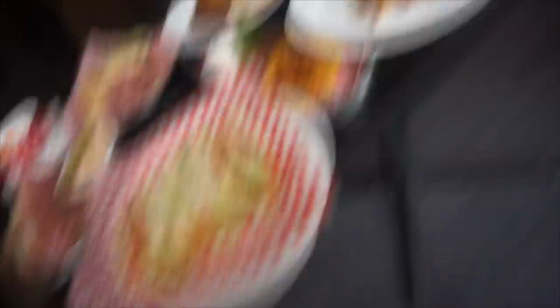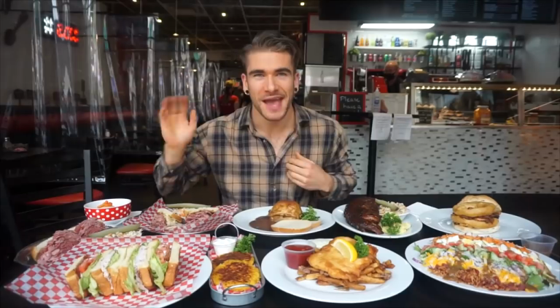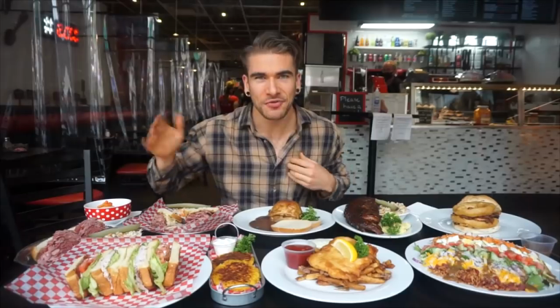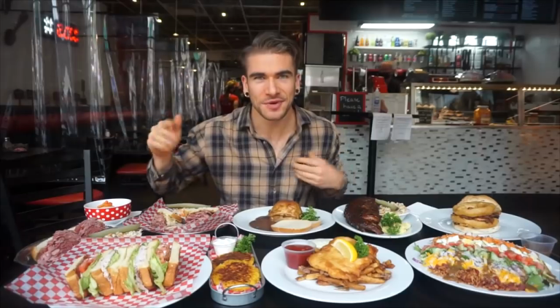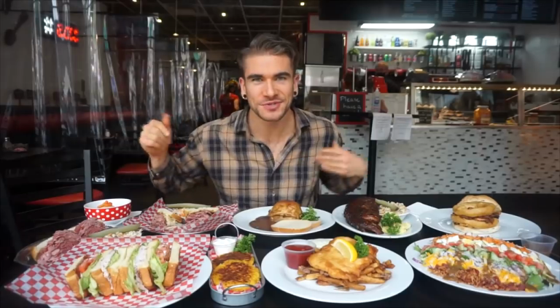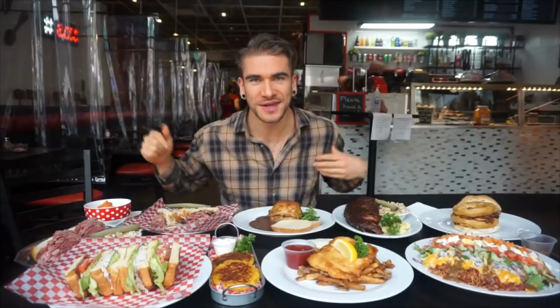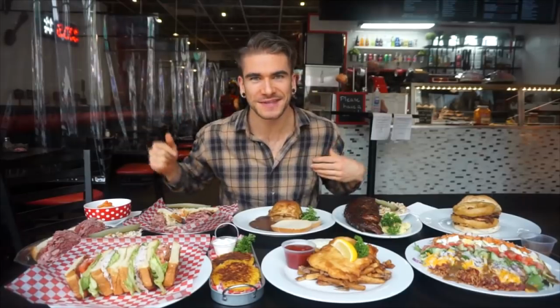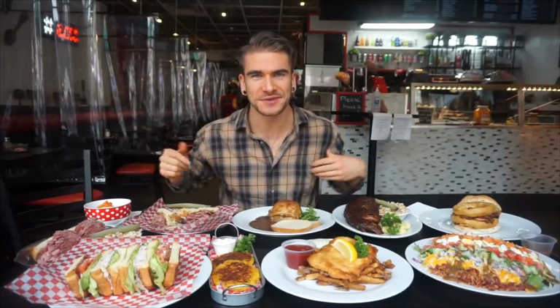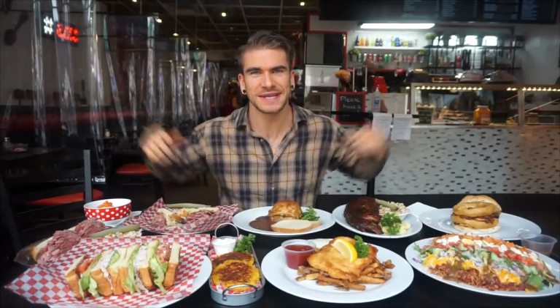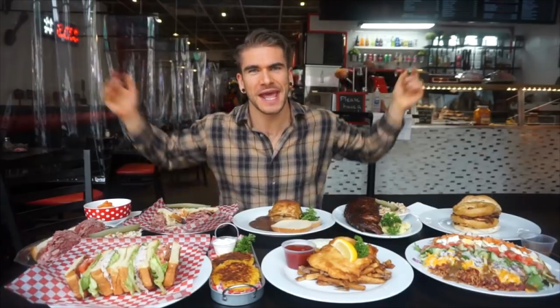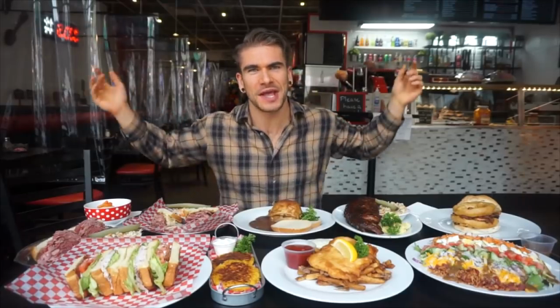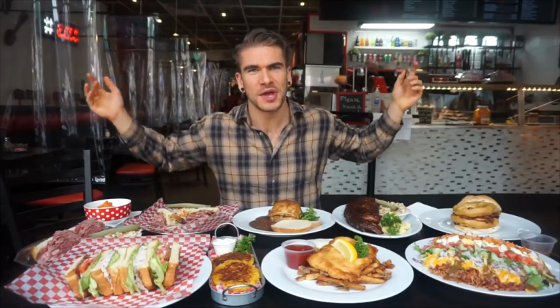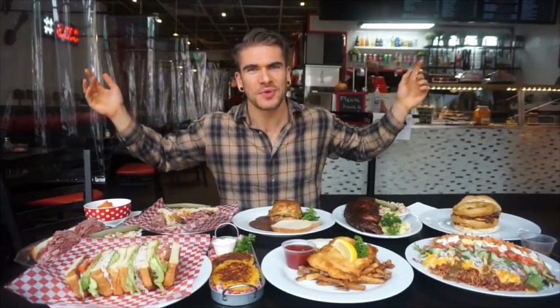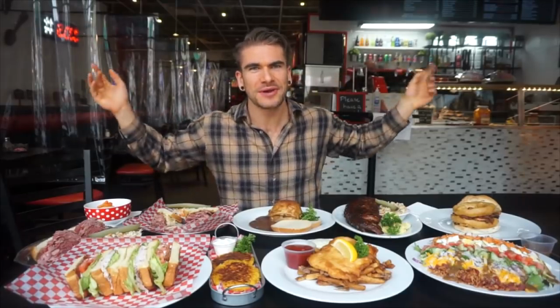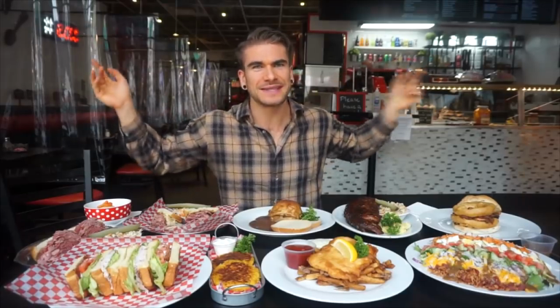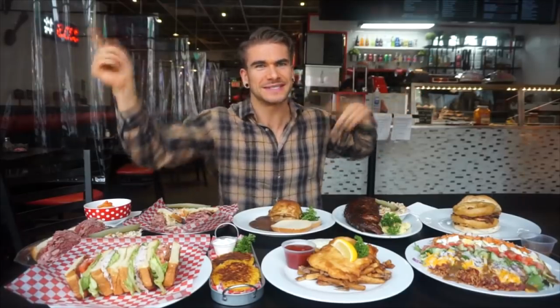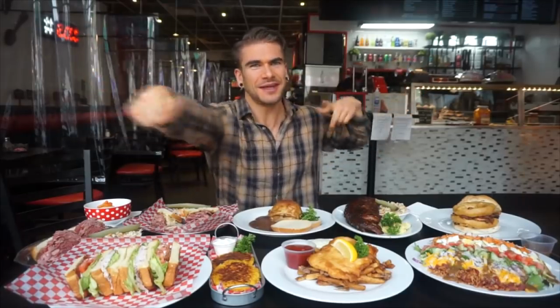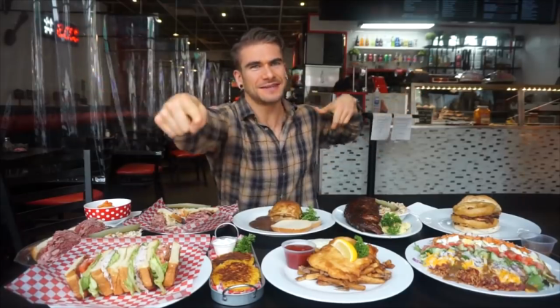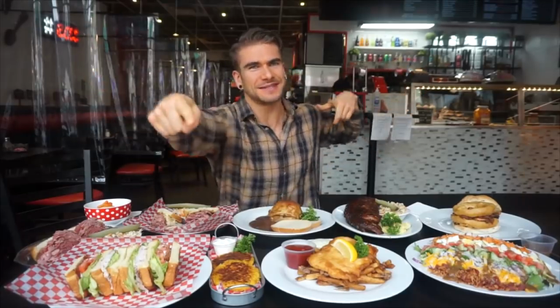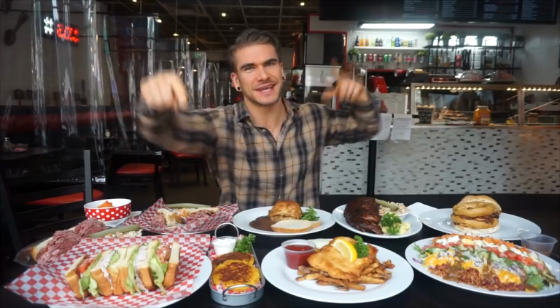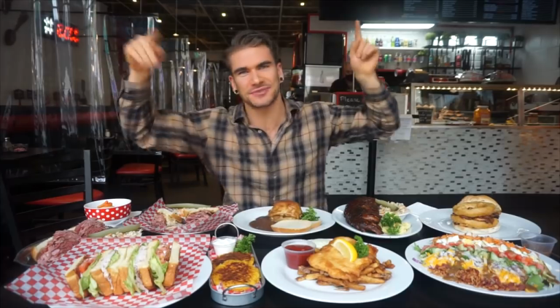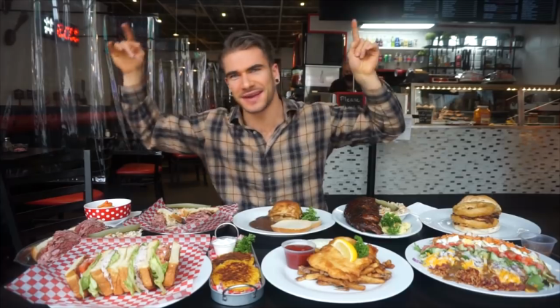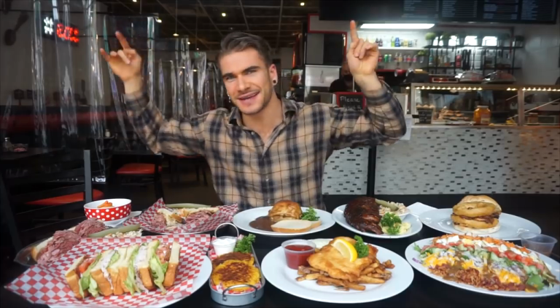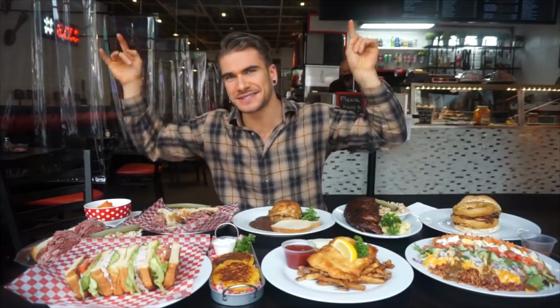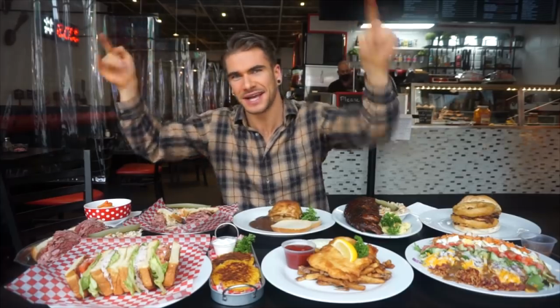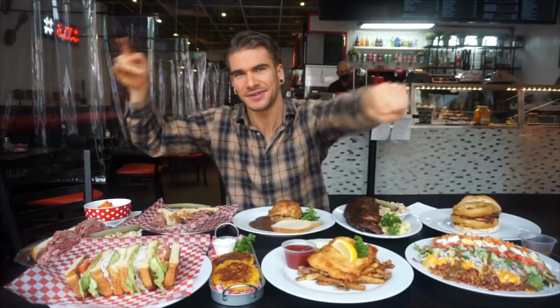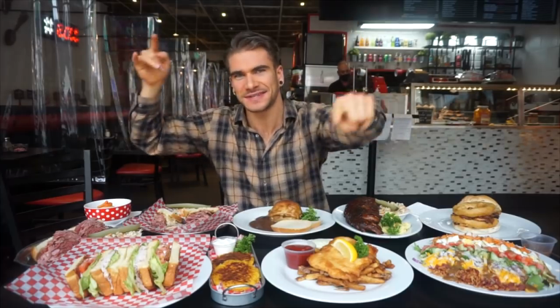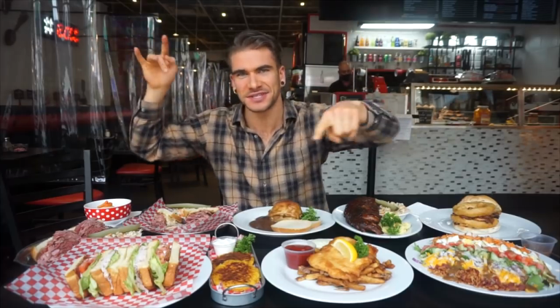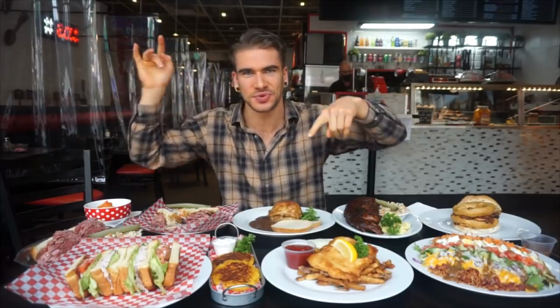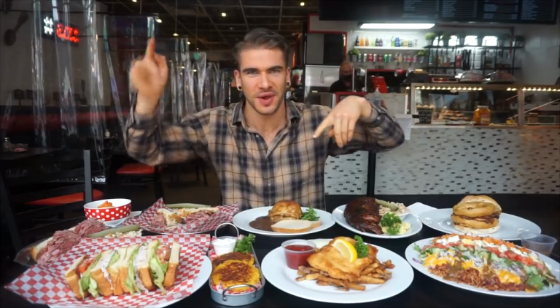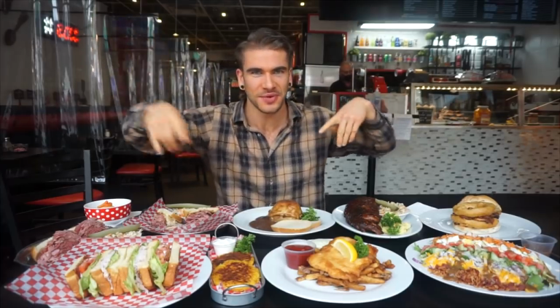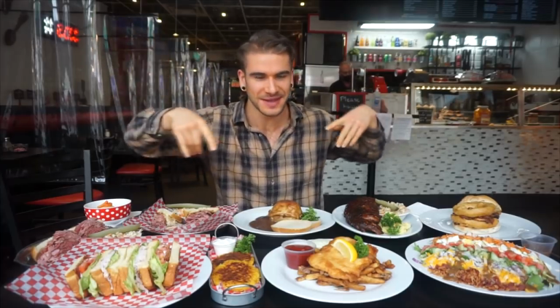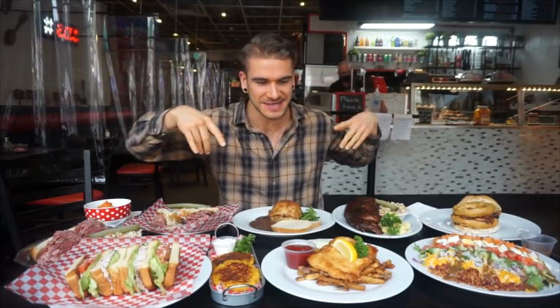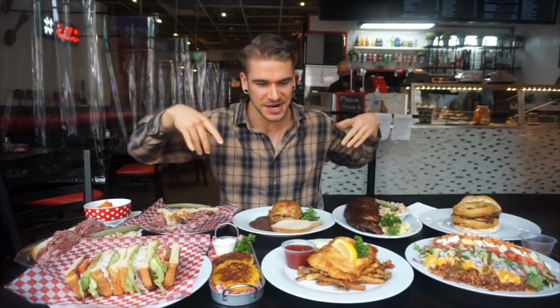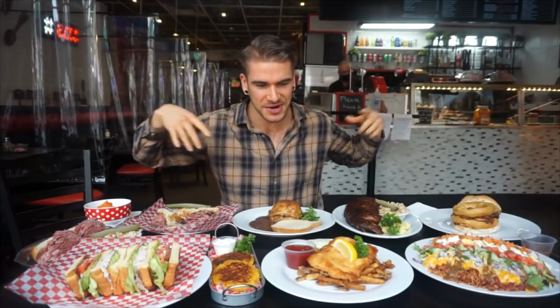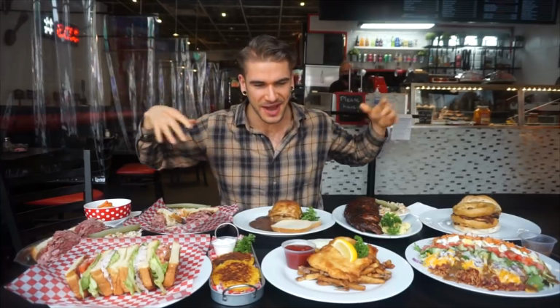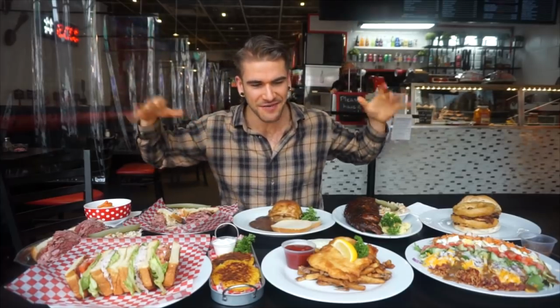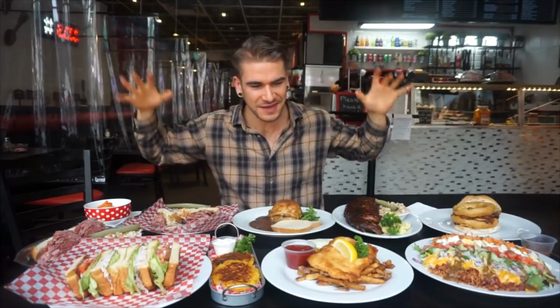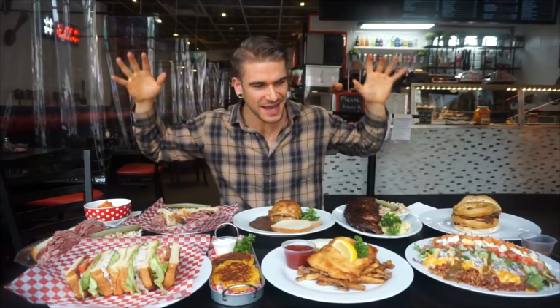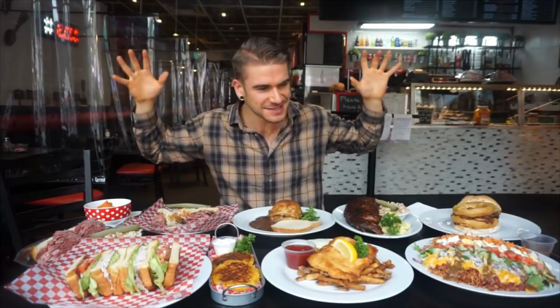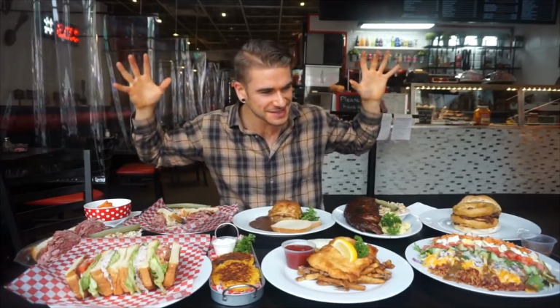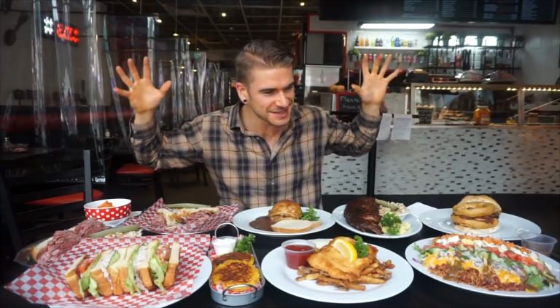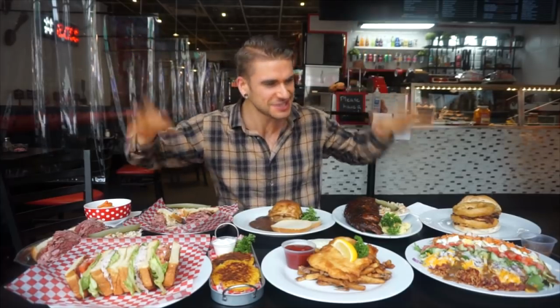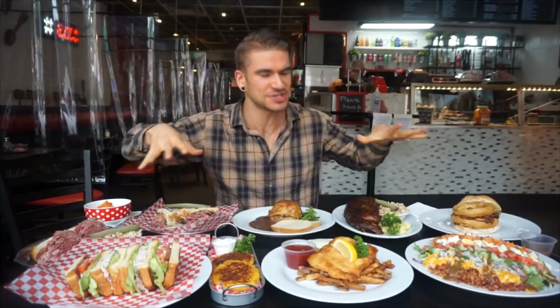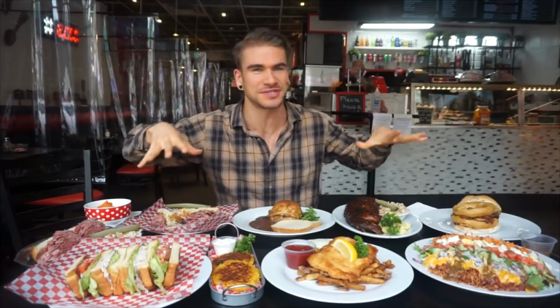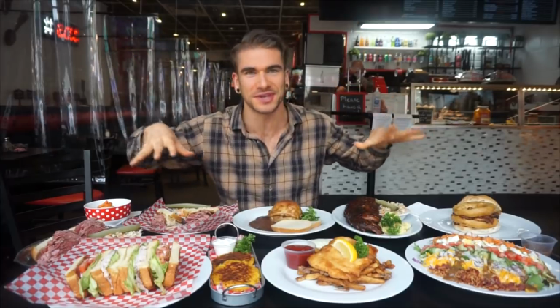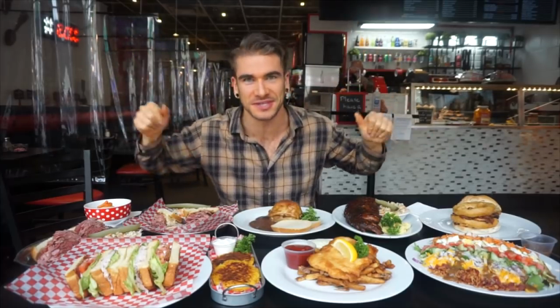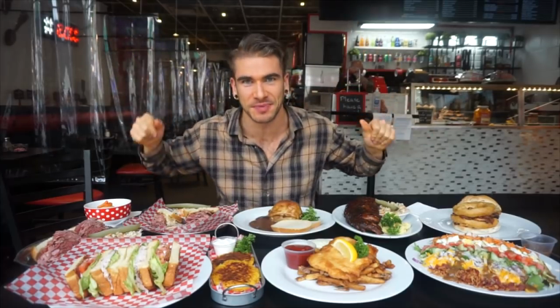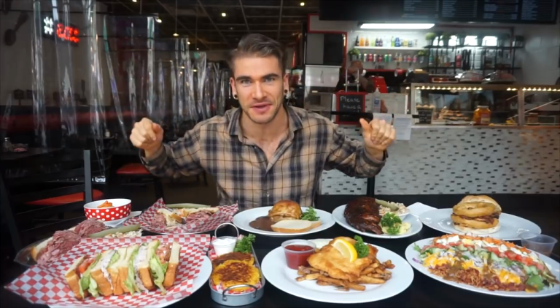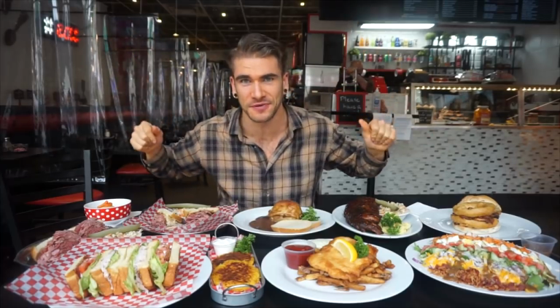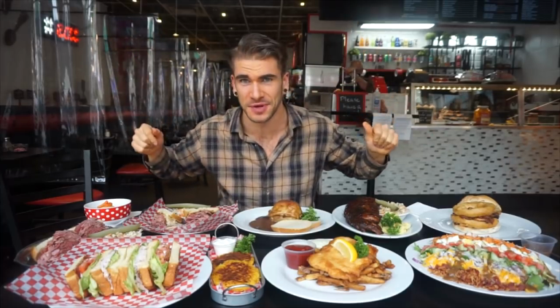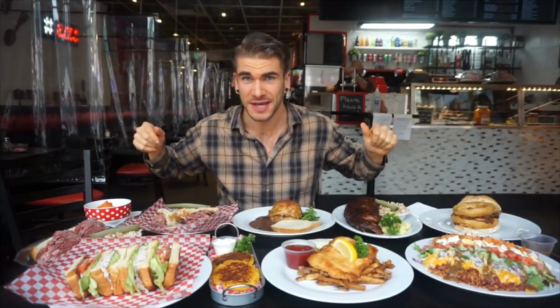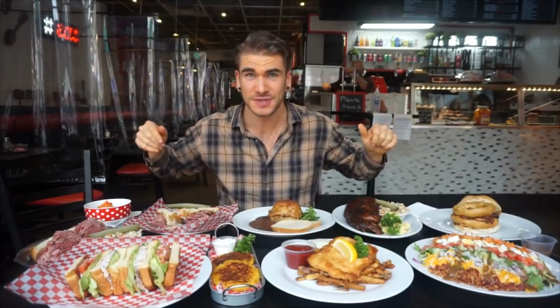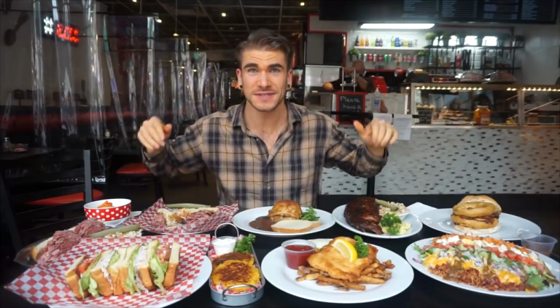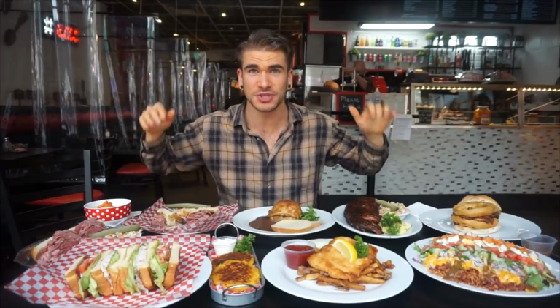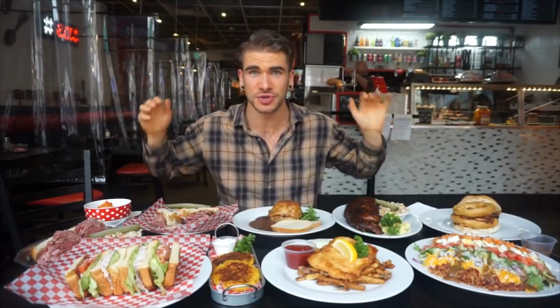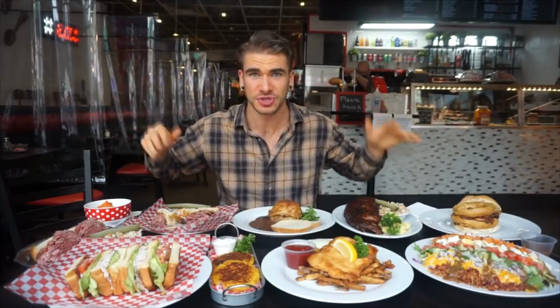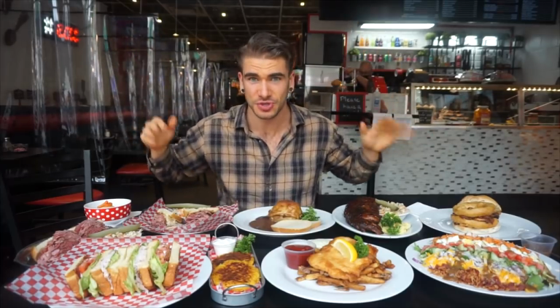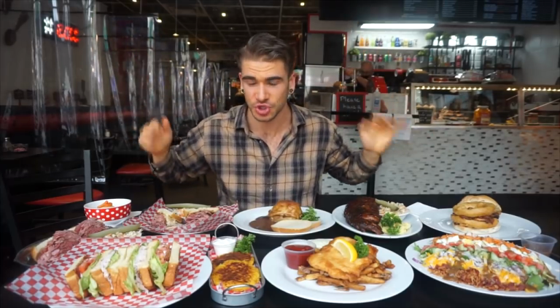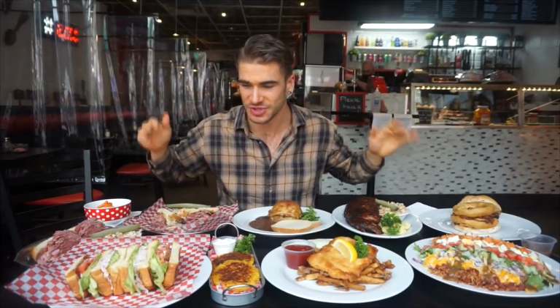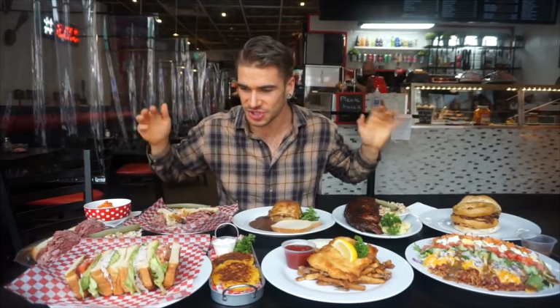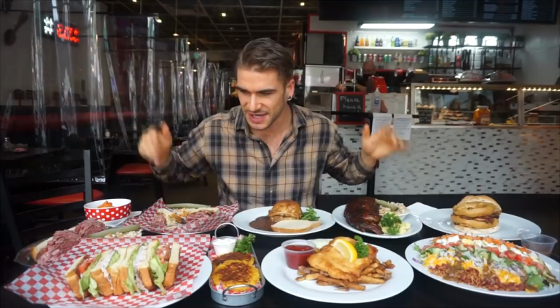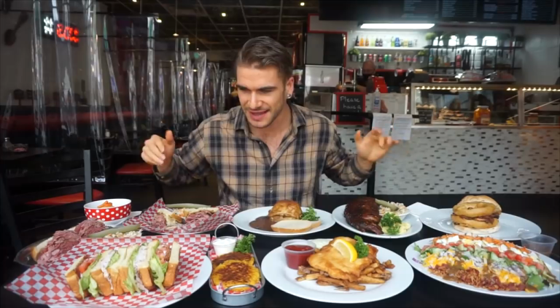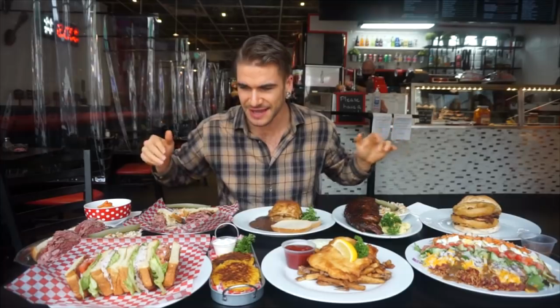Hey everyone, Joel Hansen, and today we are at Zeldin's — that's right, guys, Zeldin's in Toronto, Ontario — having a delicious look at a spread of food. This is a traditional Jewish deli.